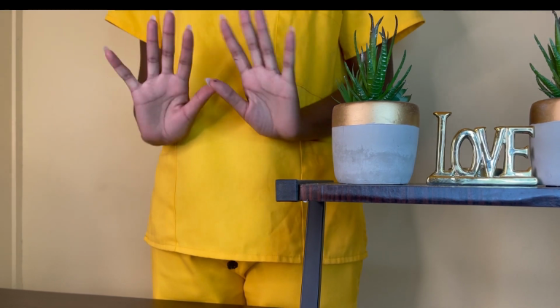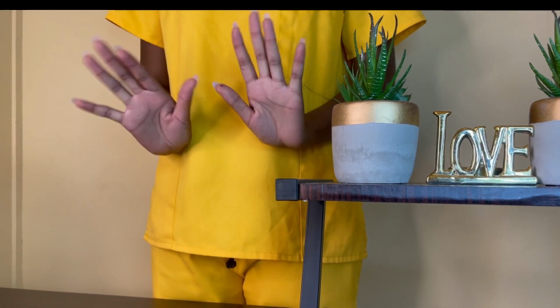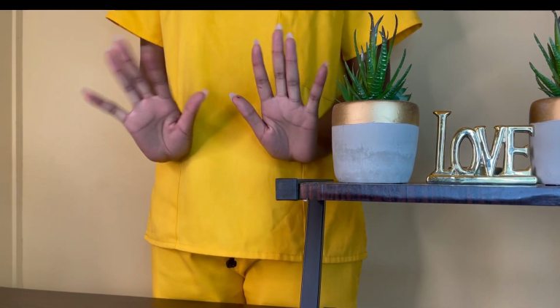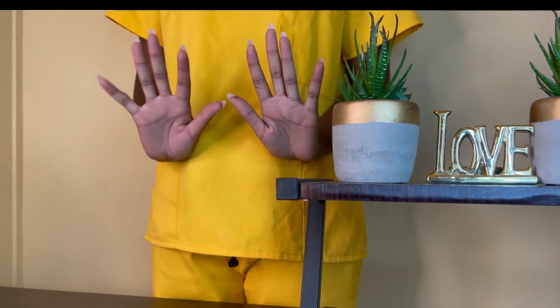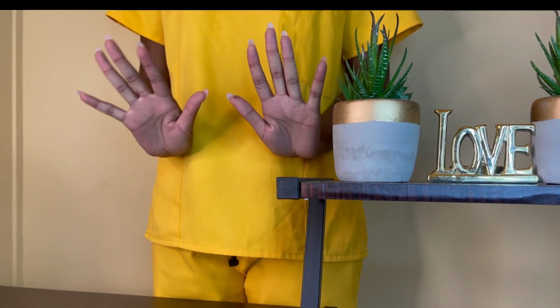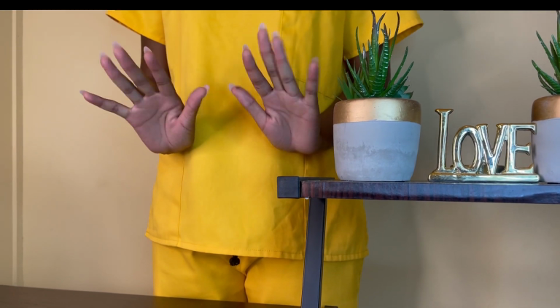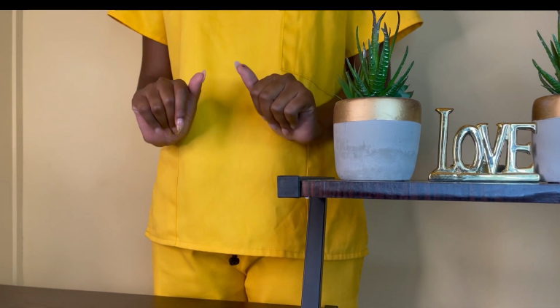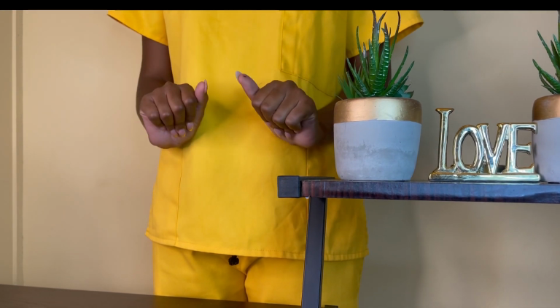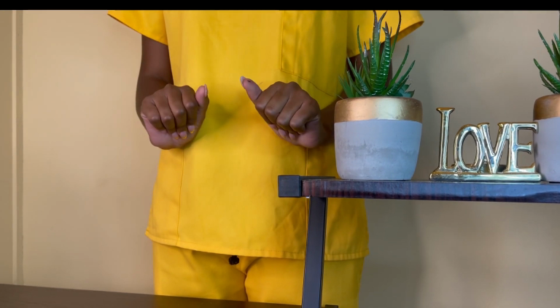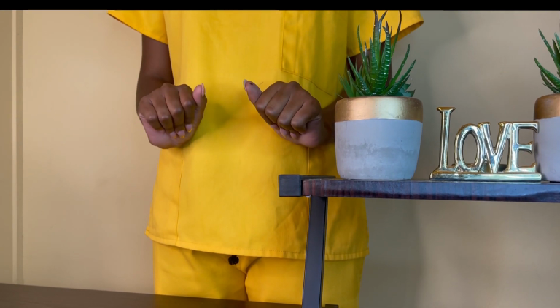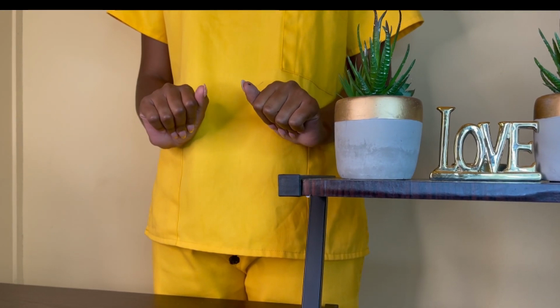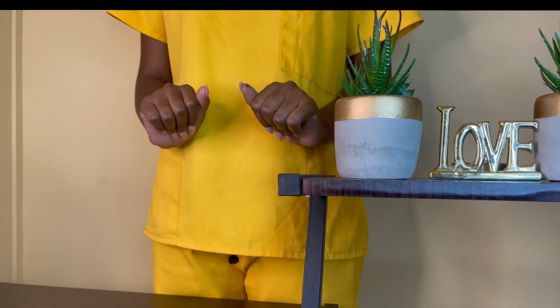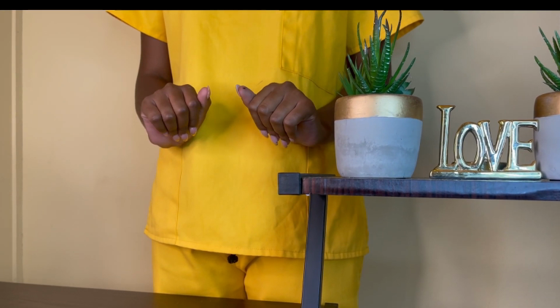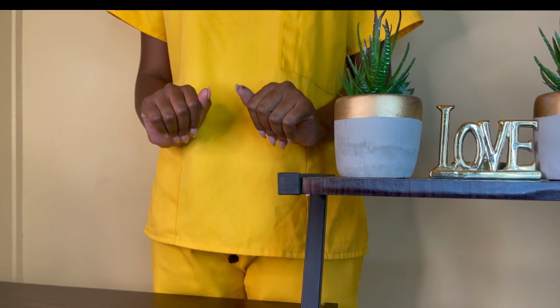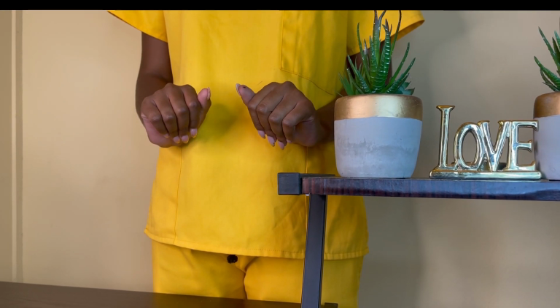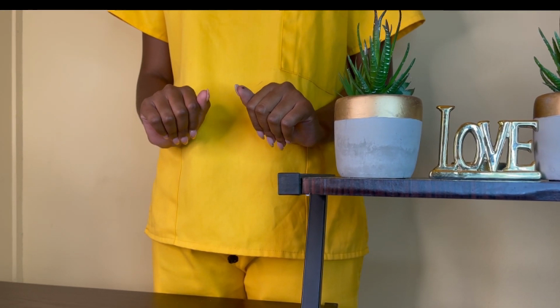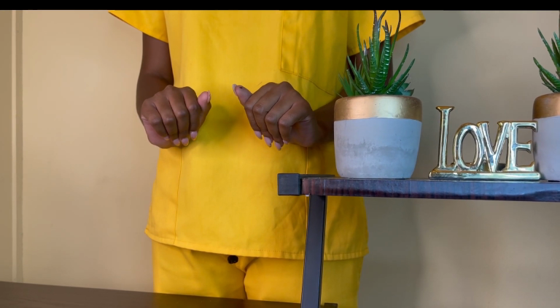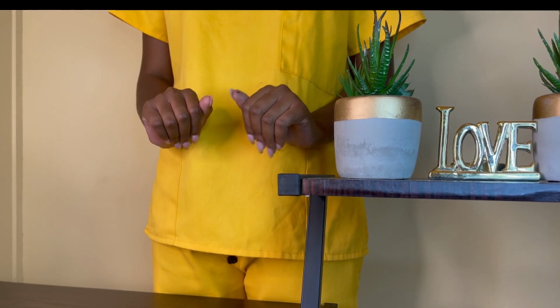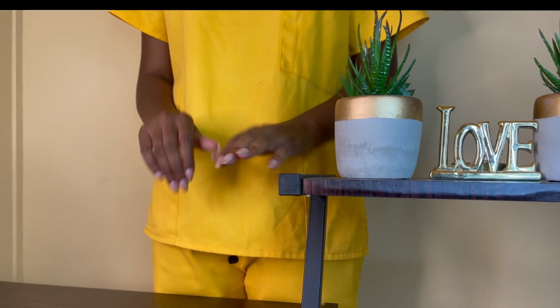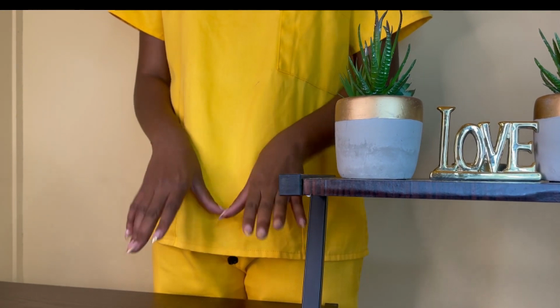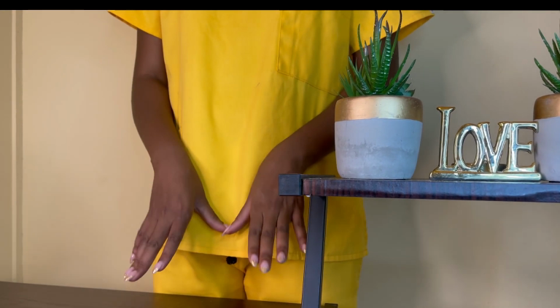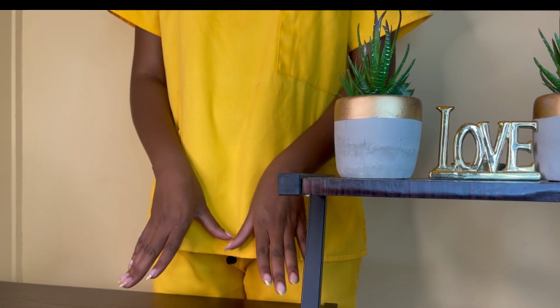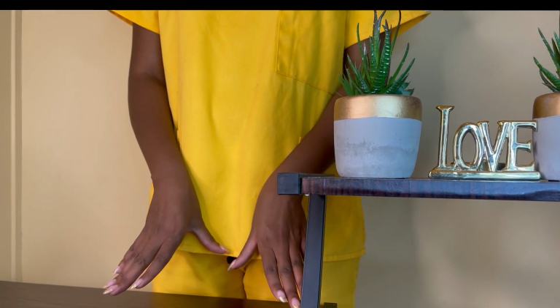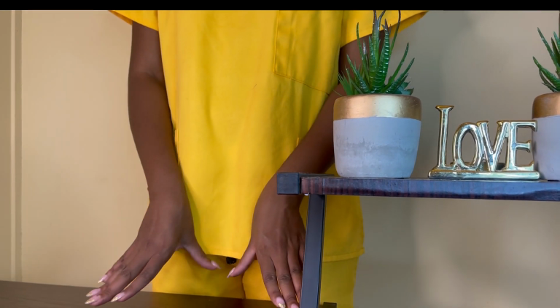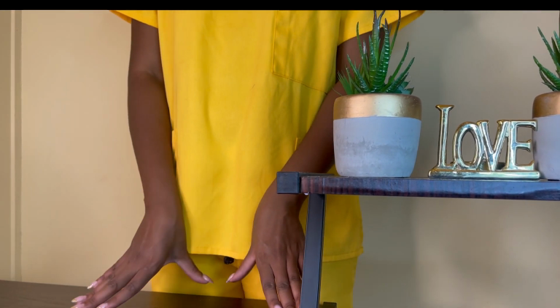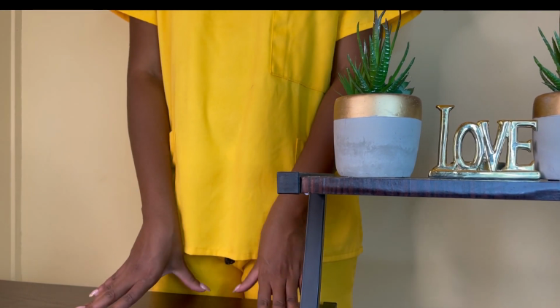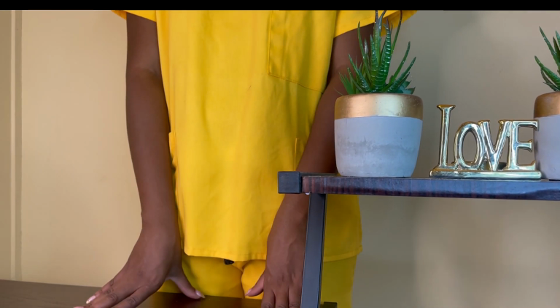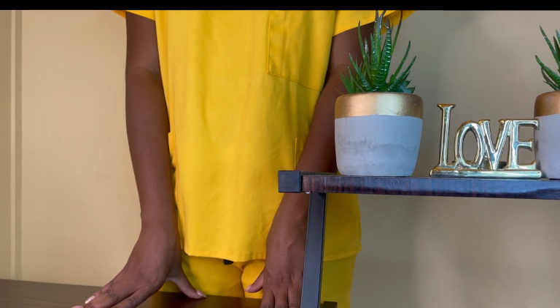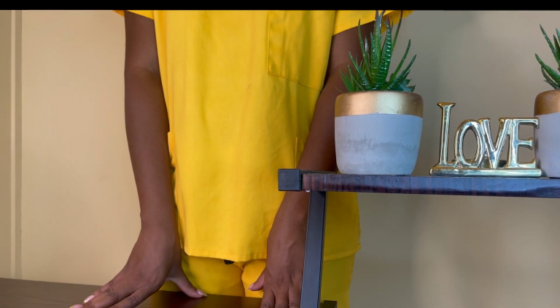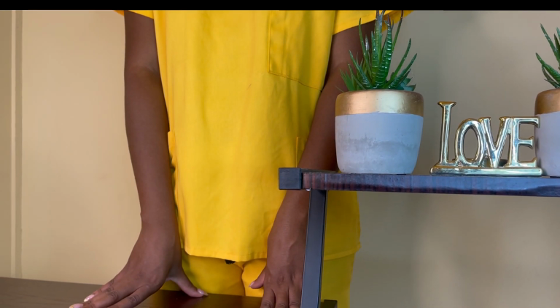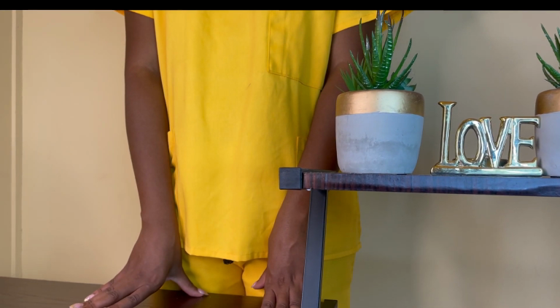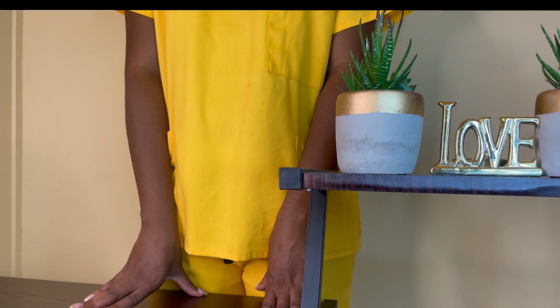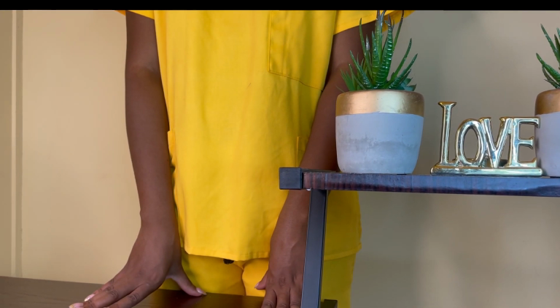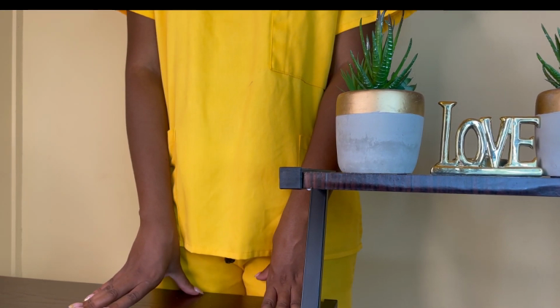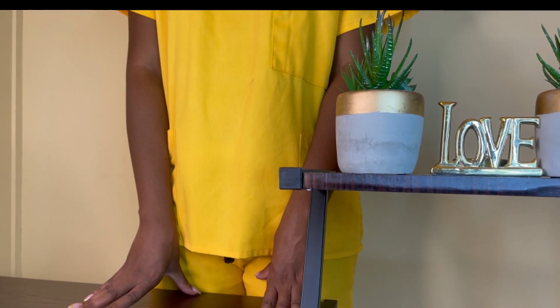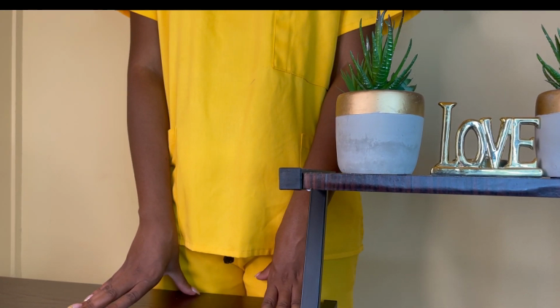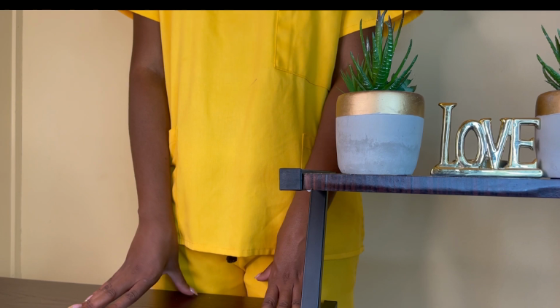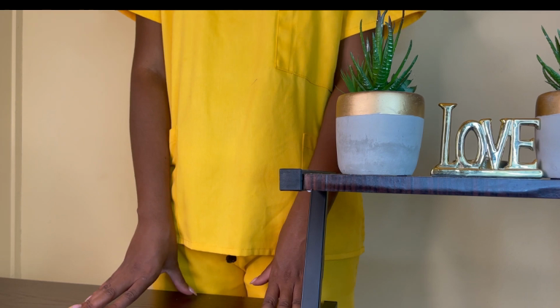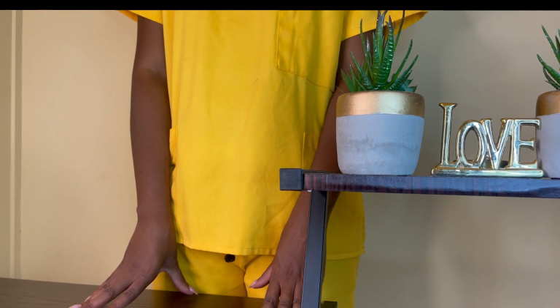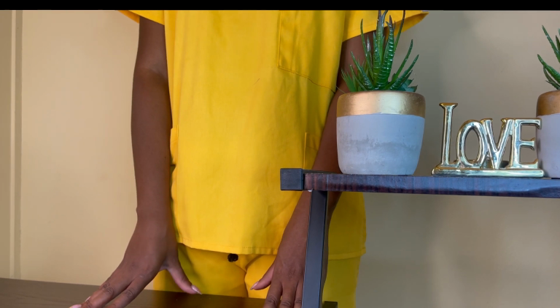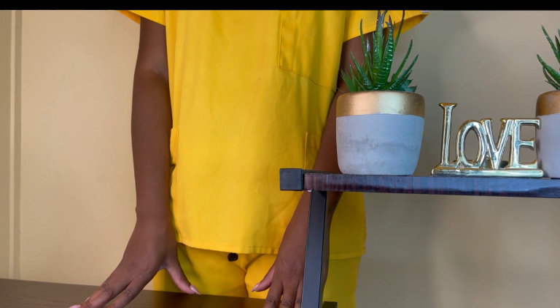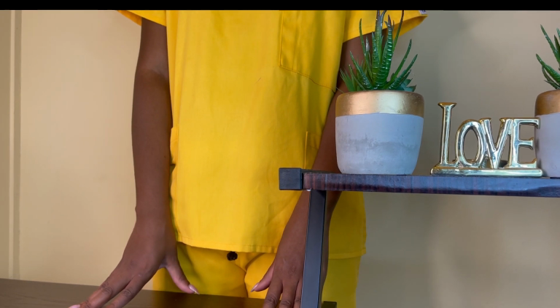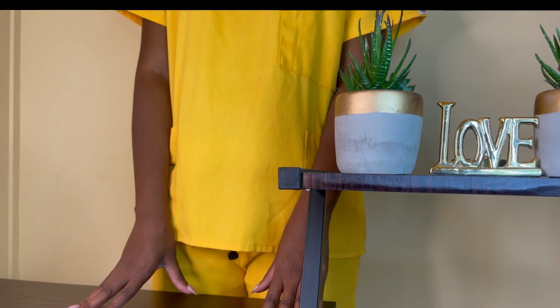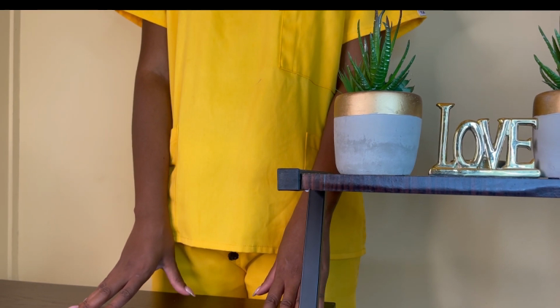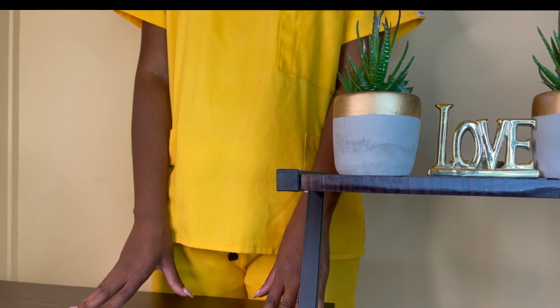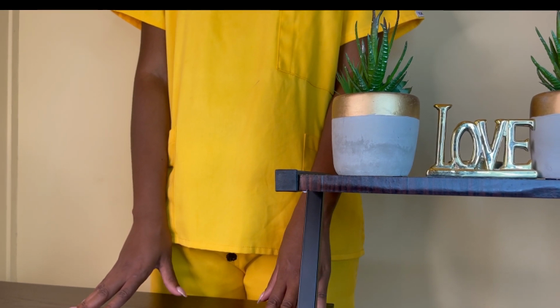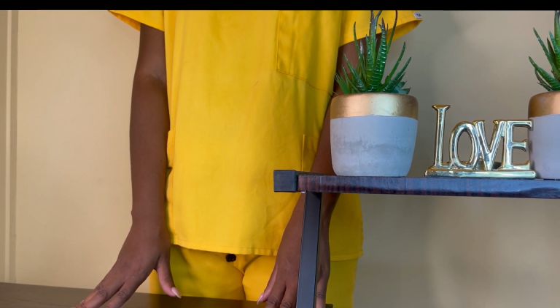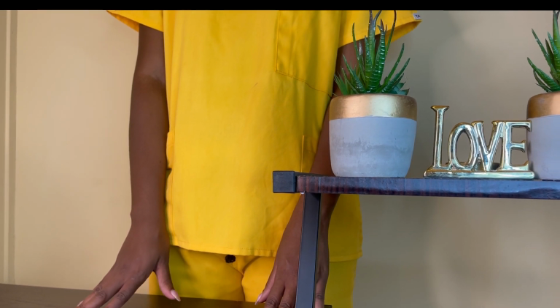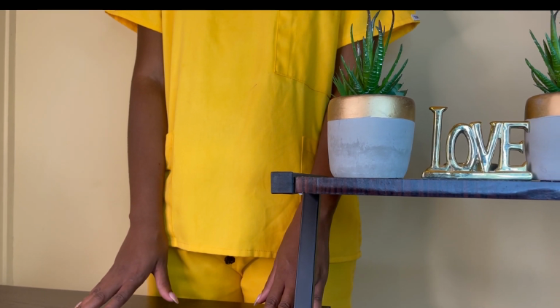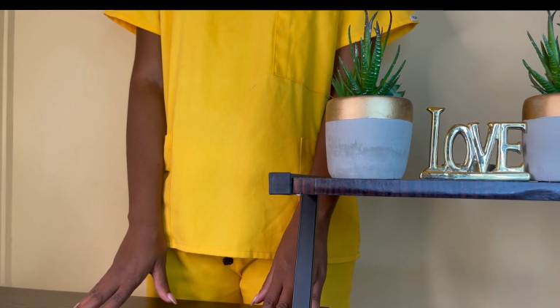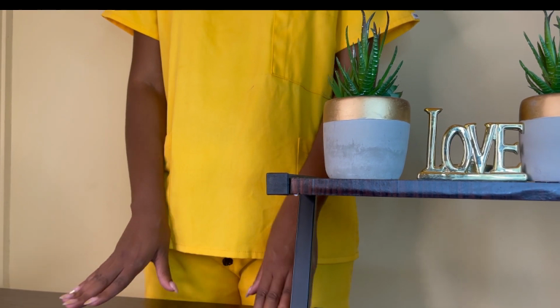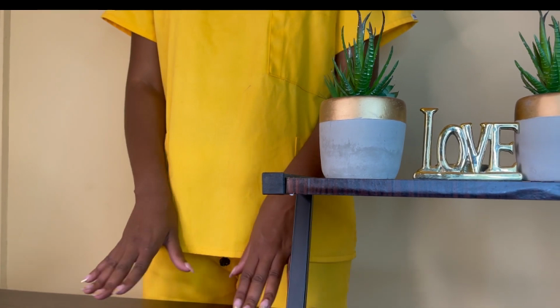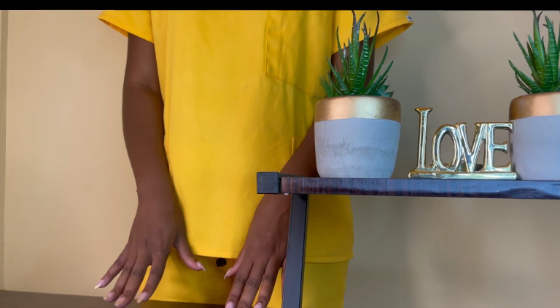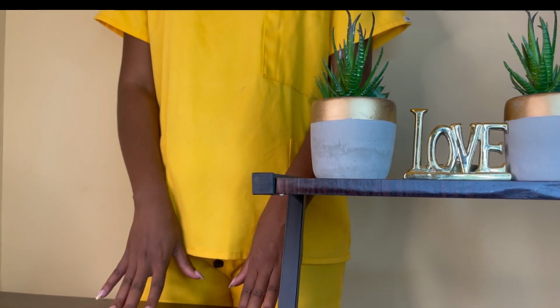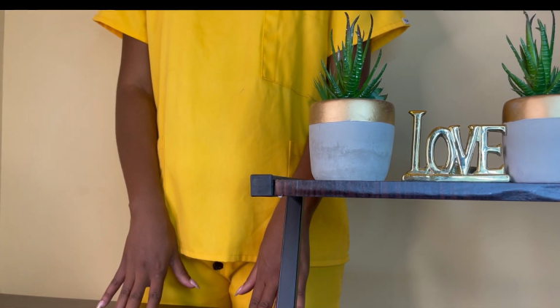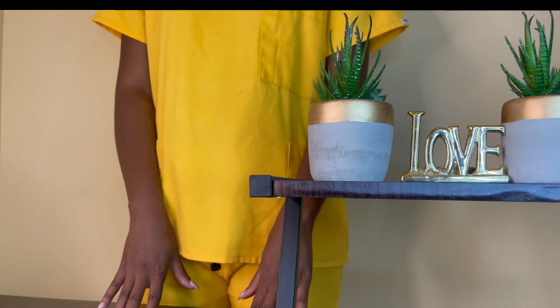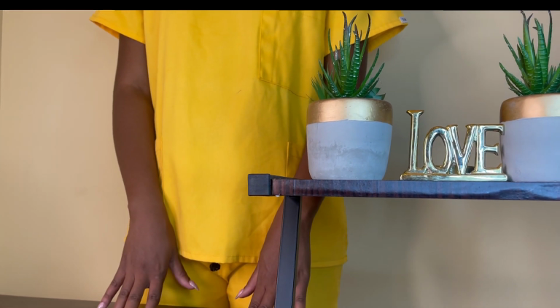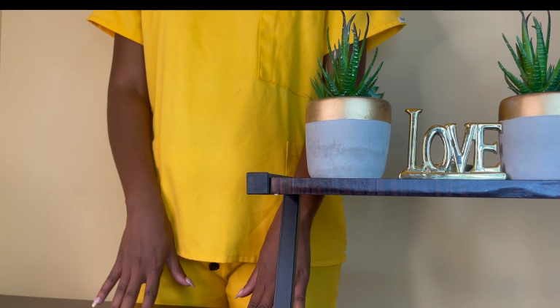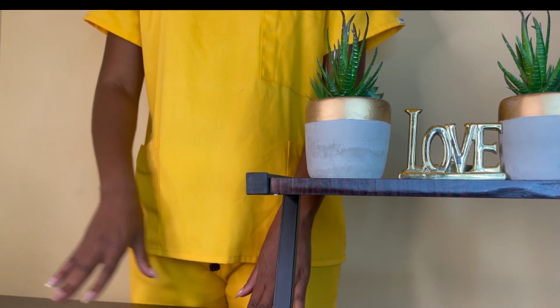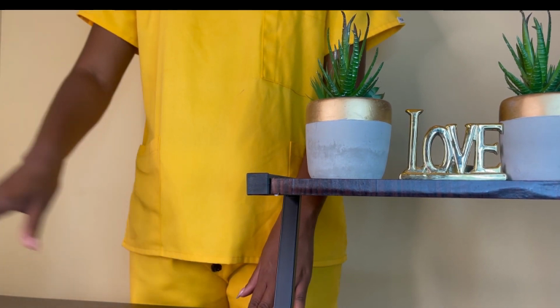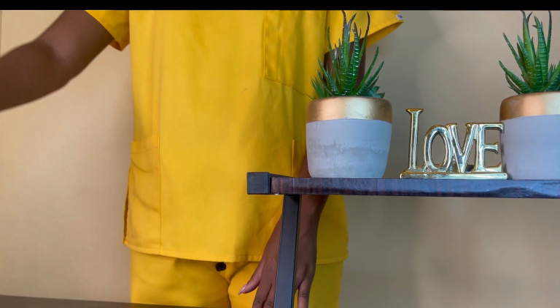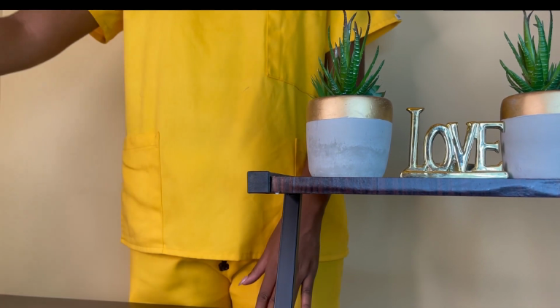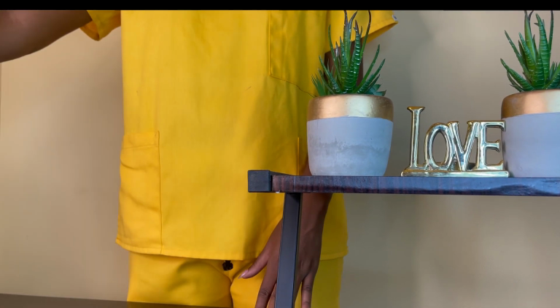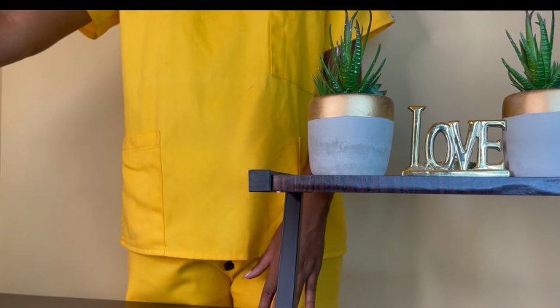Hello everyone, welcome to the first episode of Own Your Health. I'll be taking you through all the items you need to prepare your ORS.